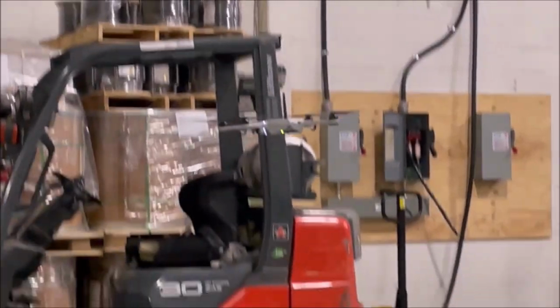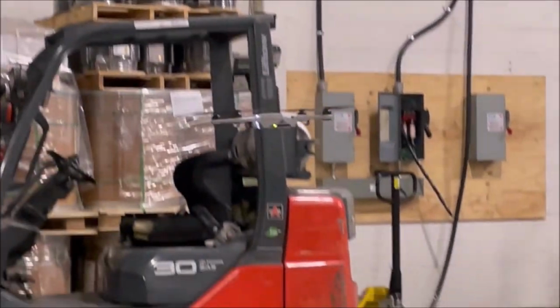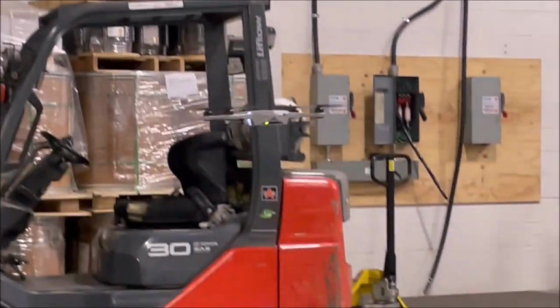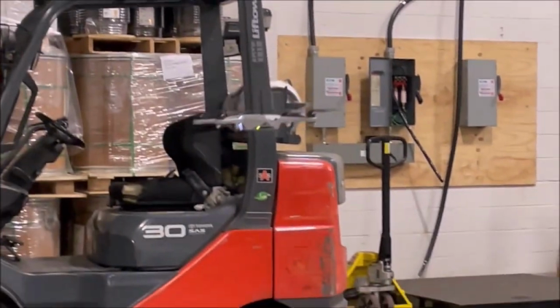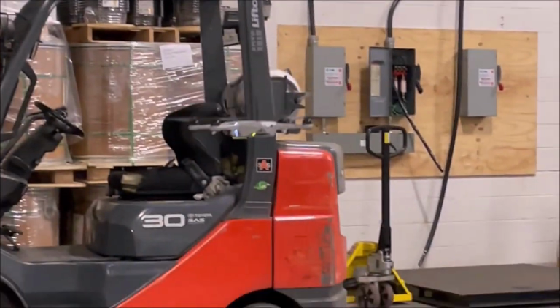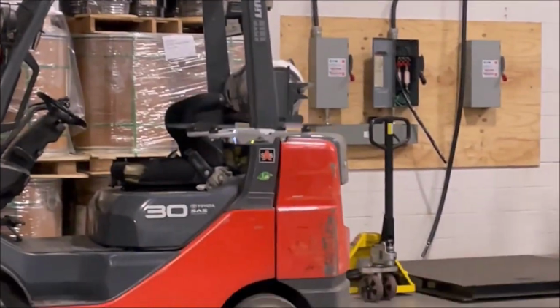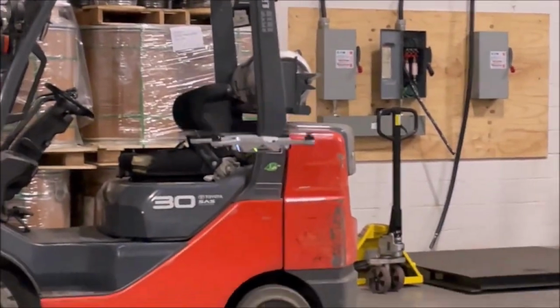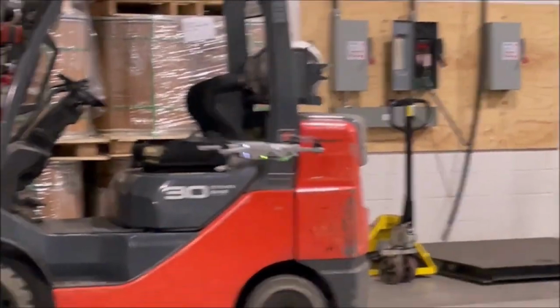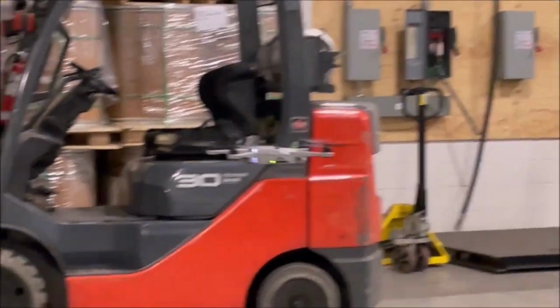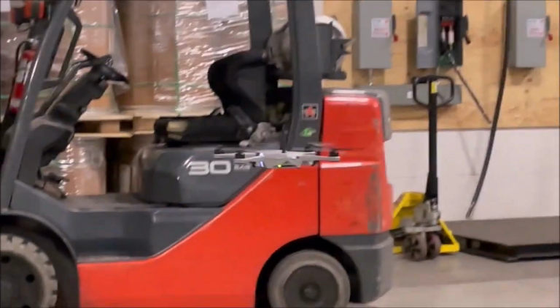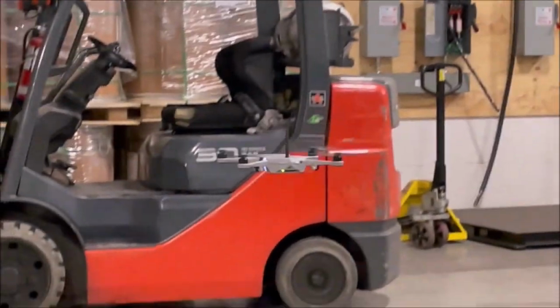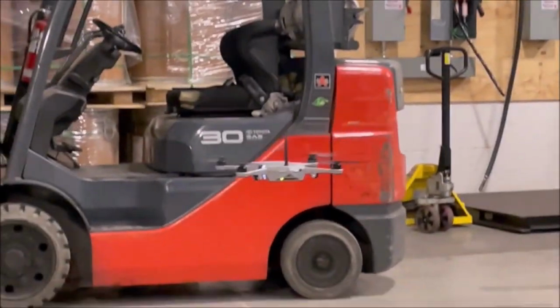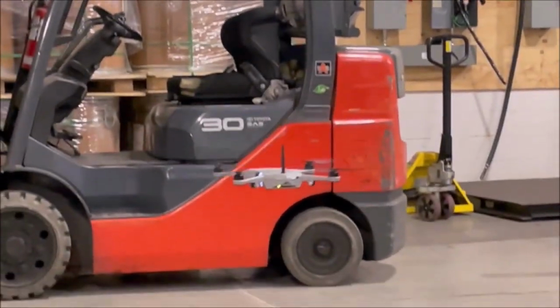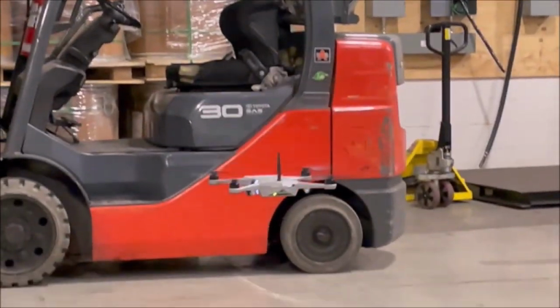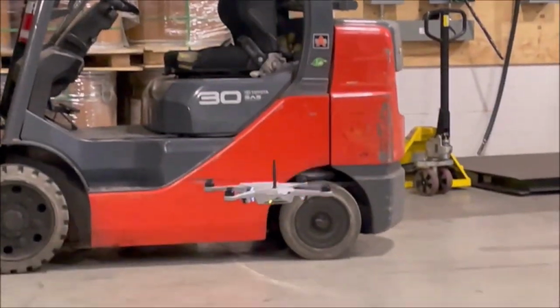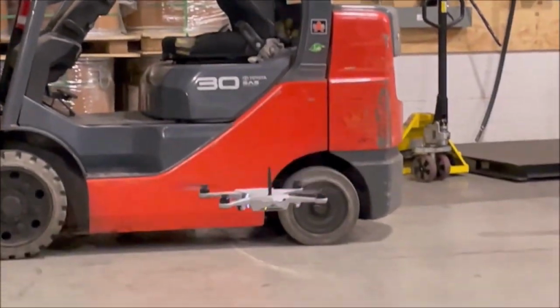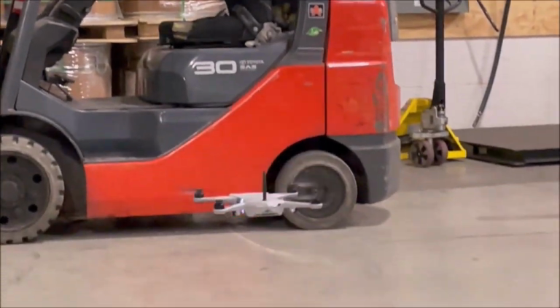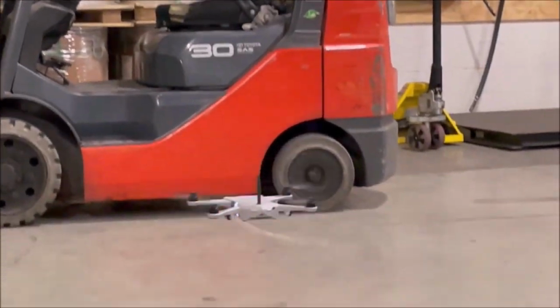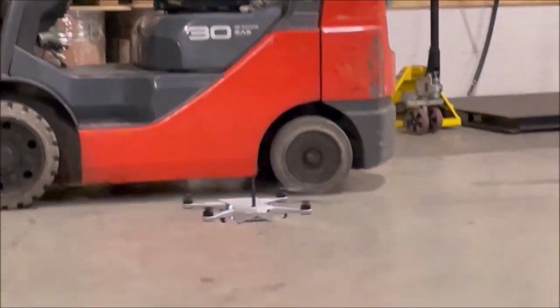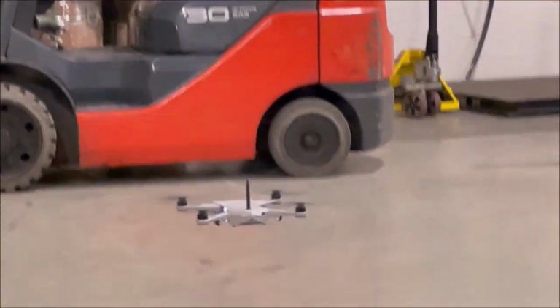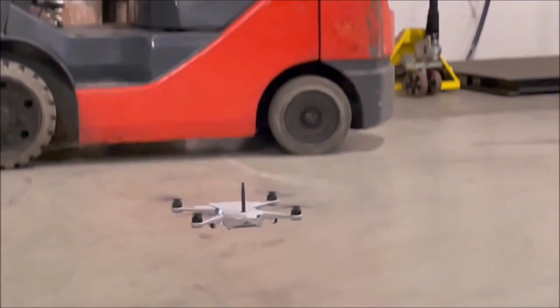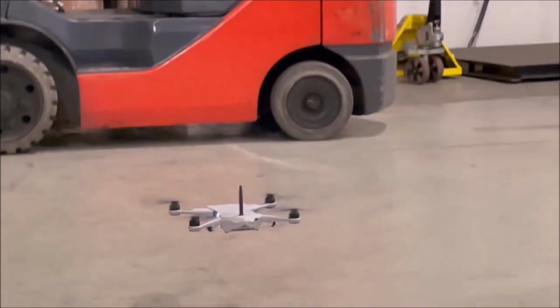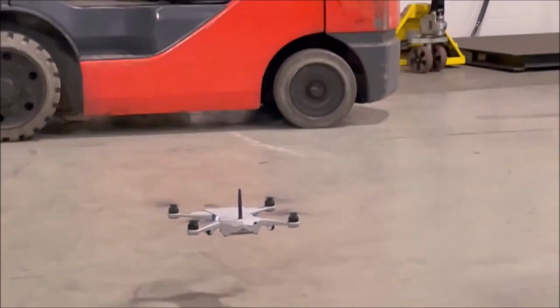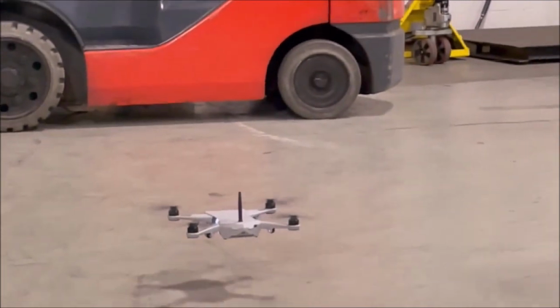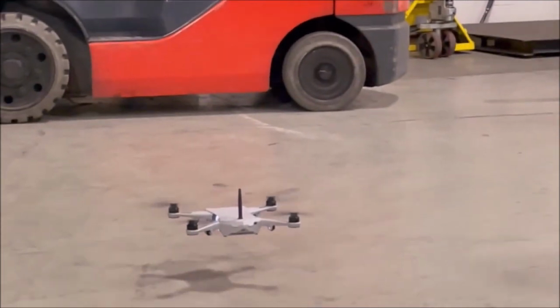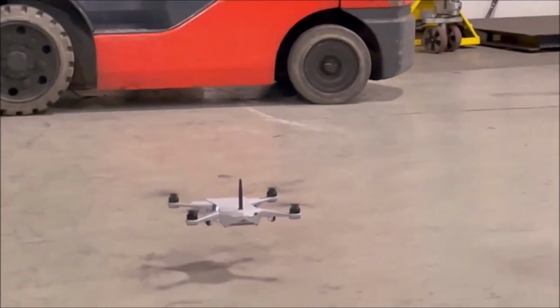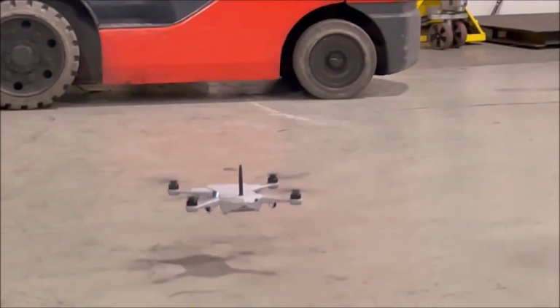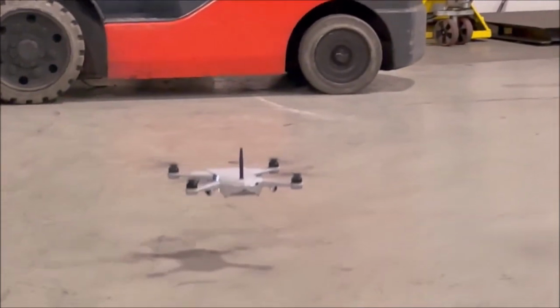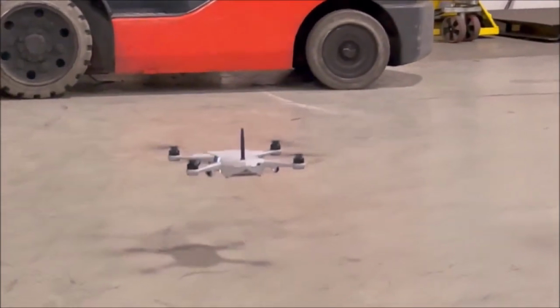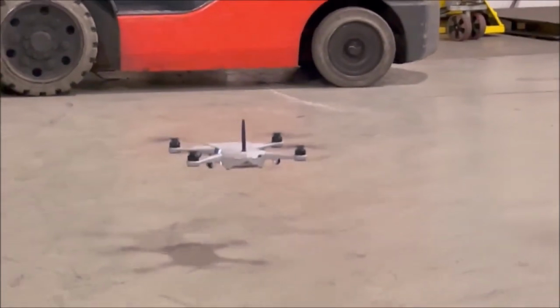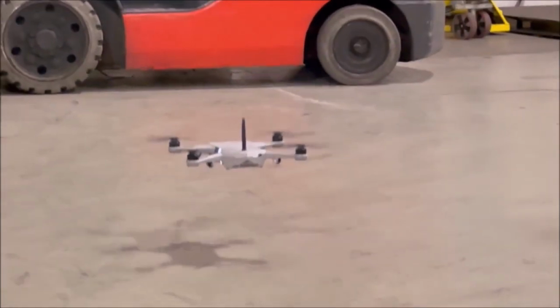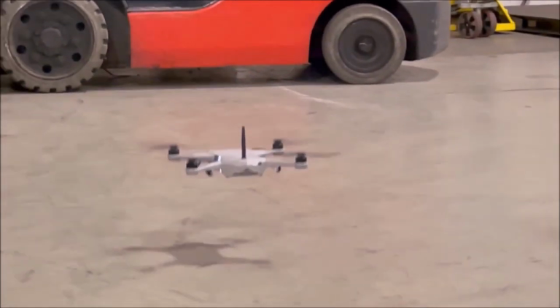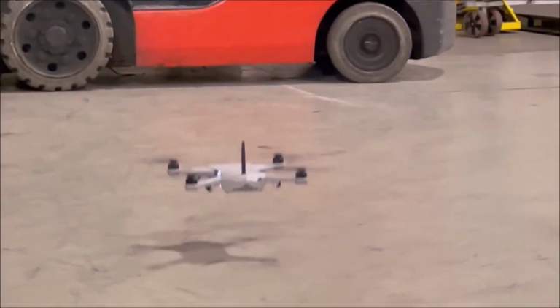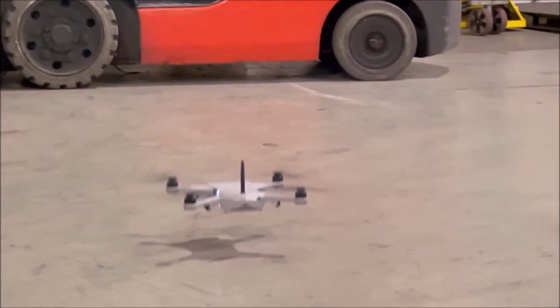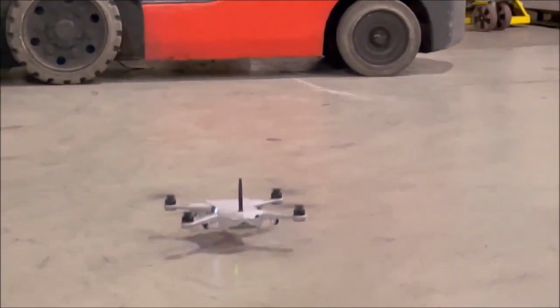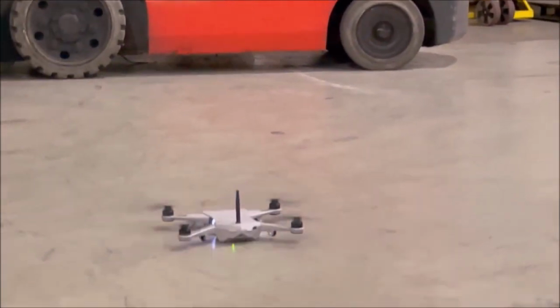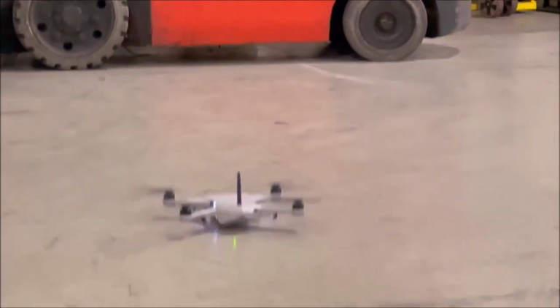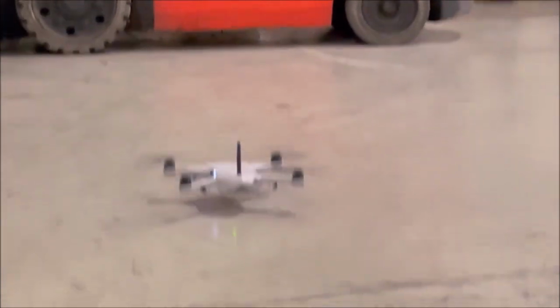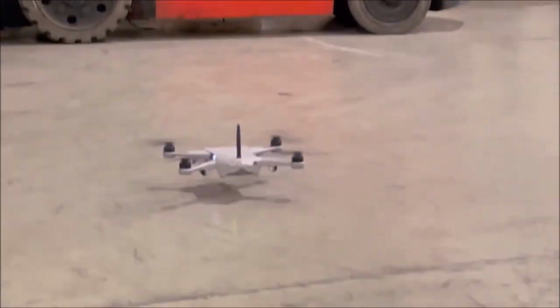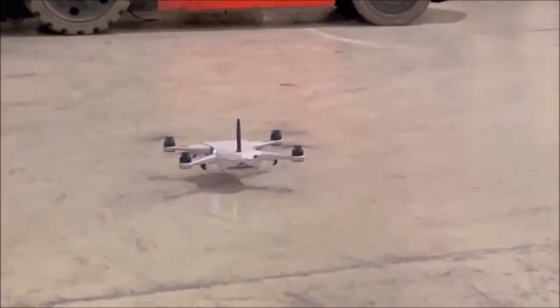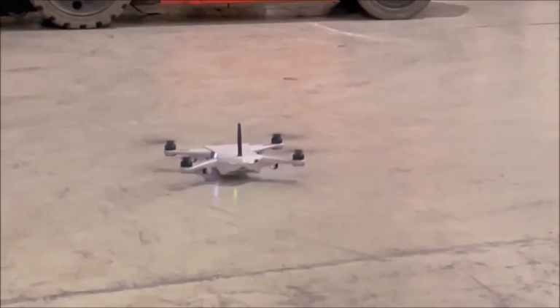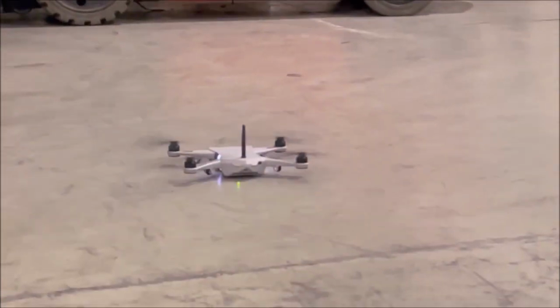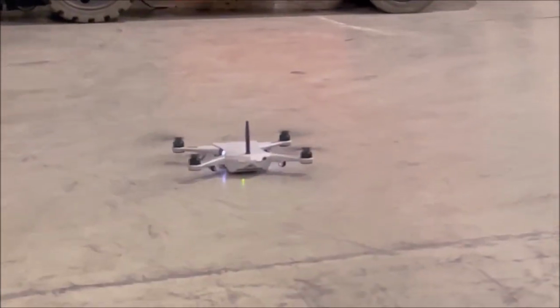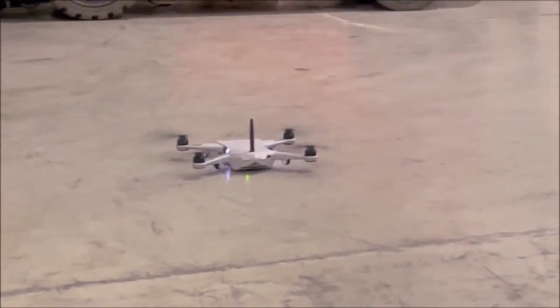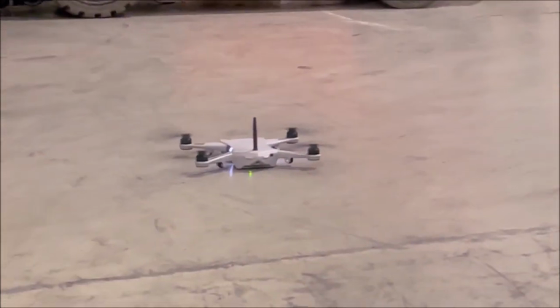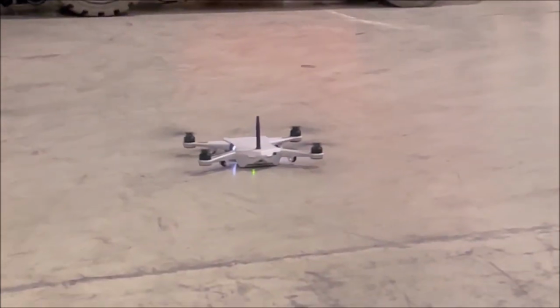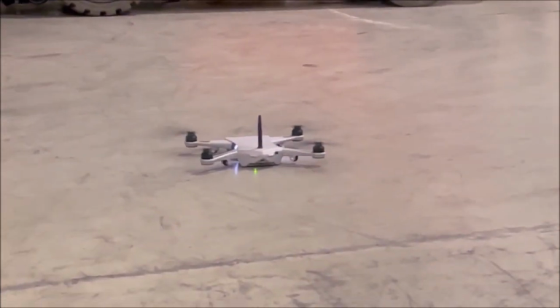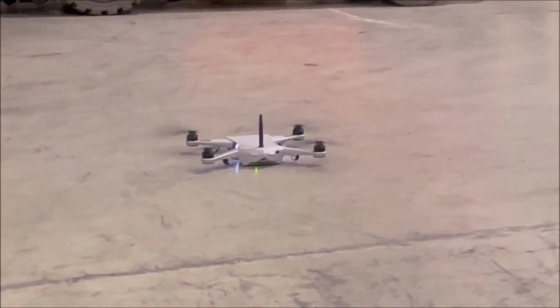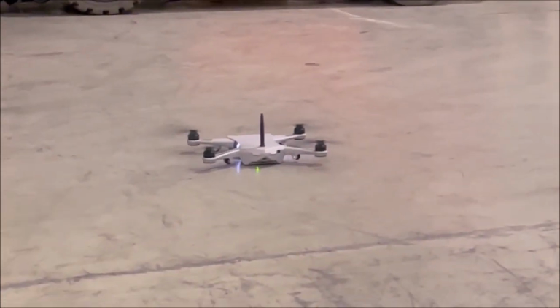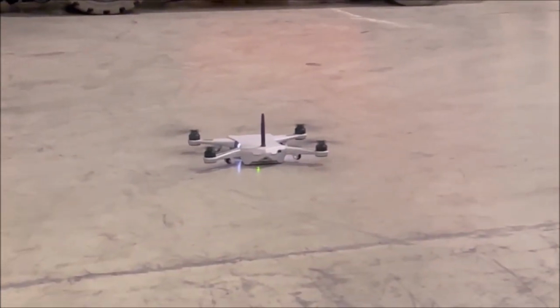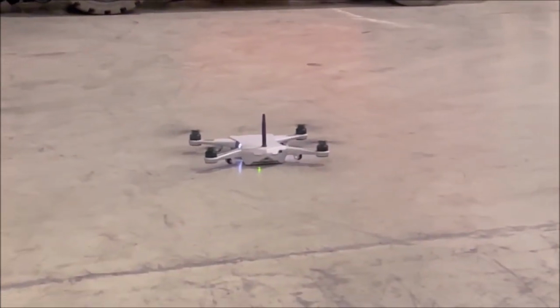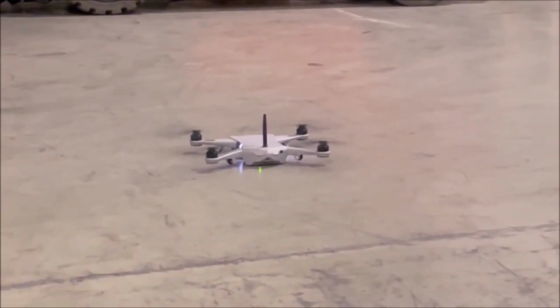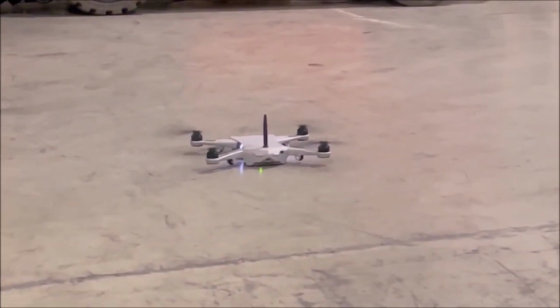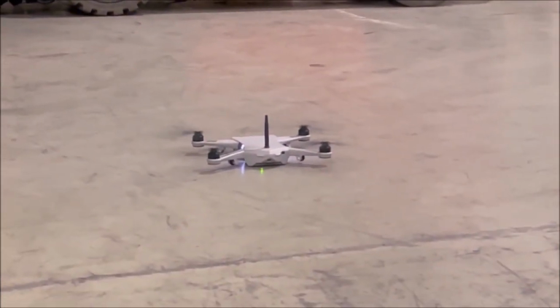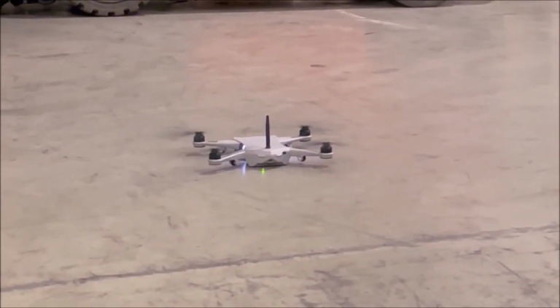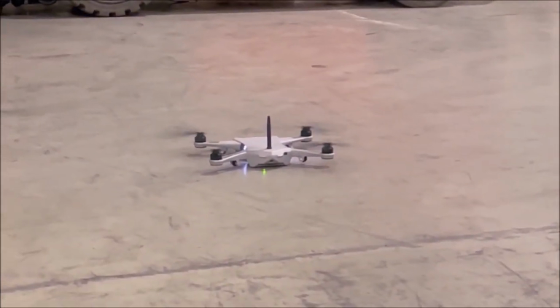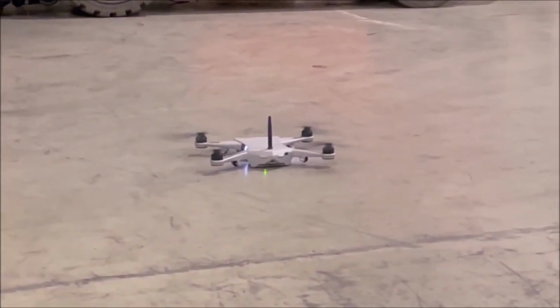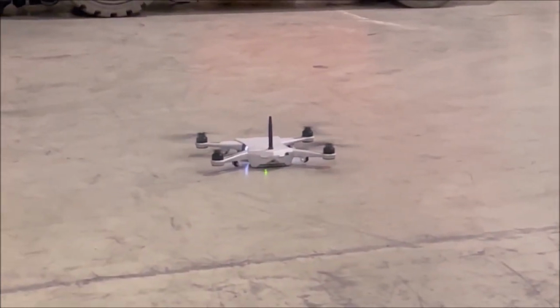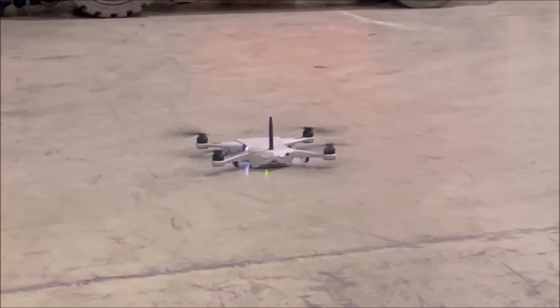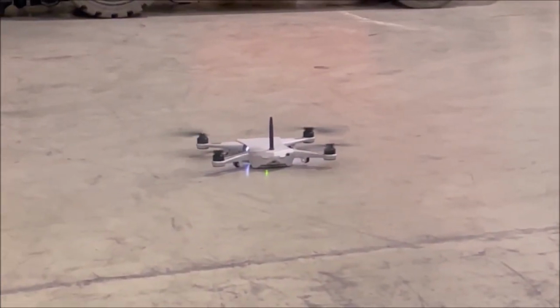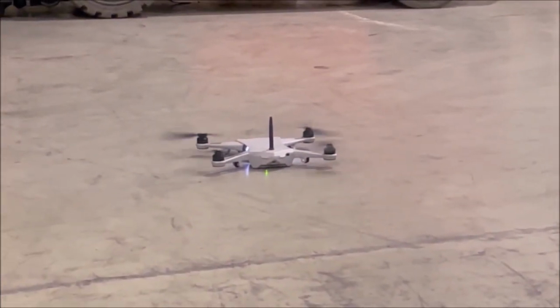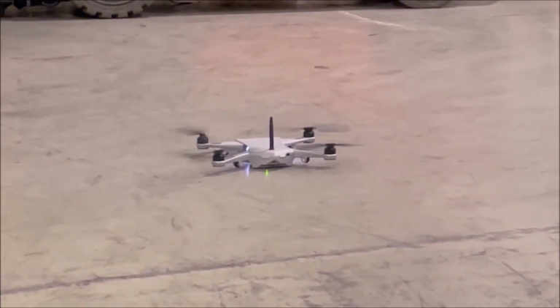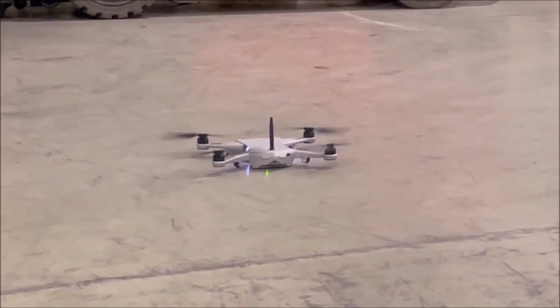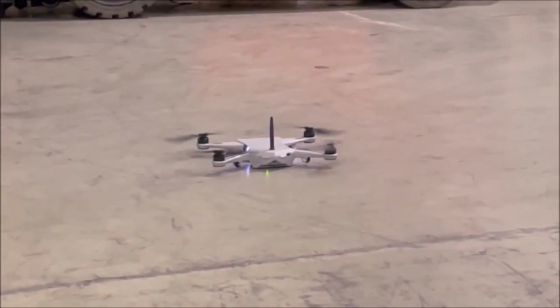All in all, I would say that the Golden Eagle is far more than what it seems at first look, and it's definitely worth a second glance.